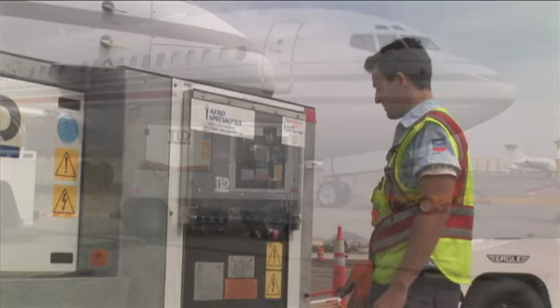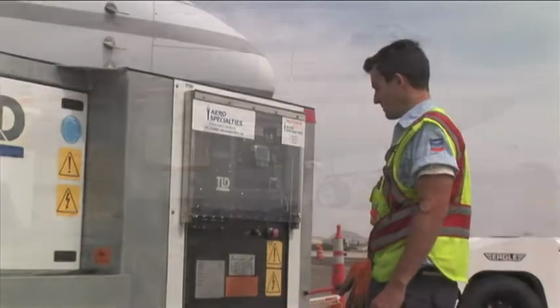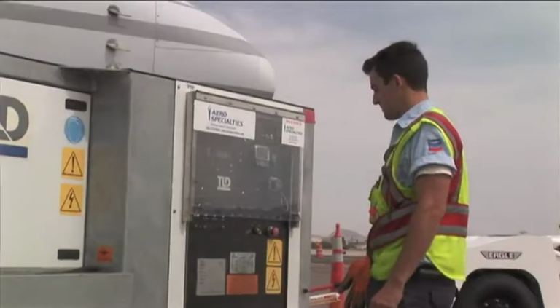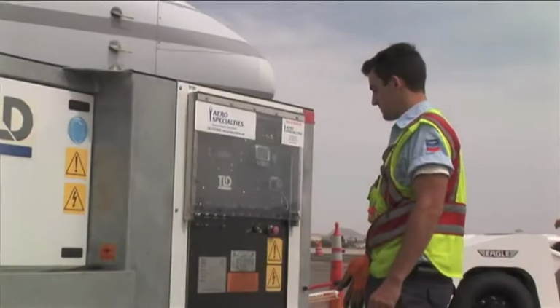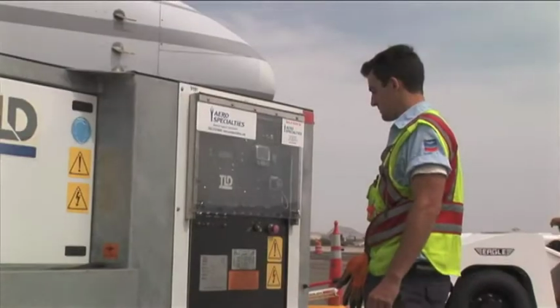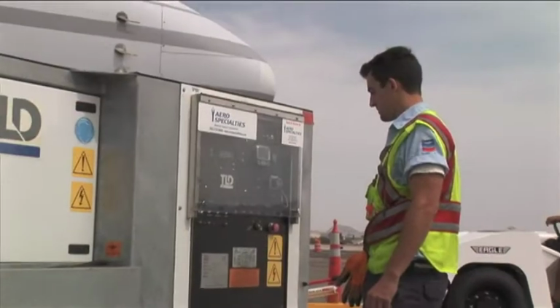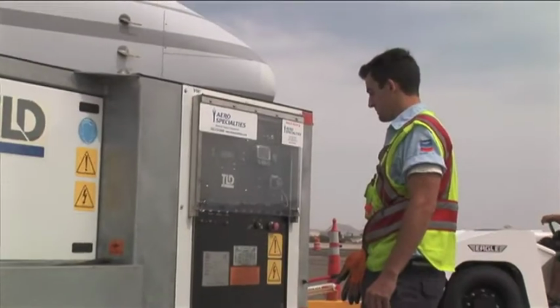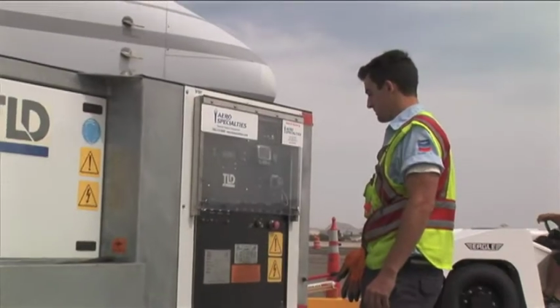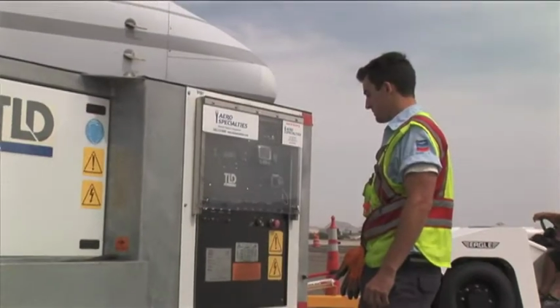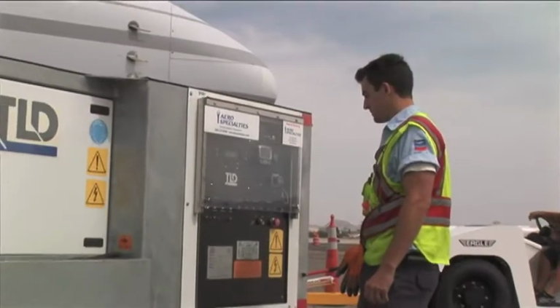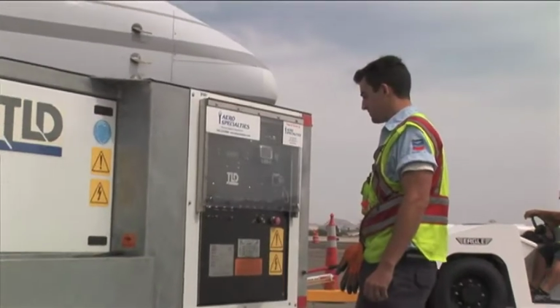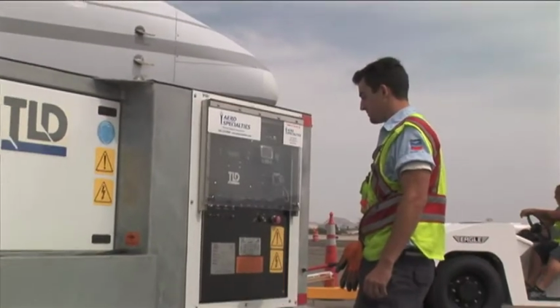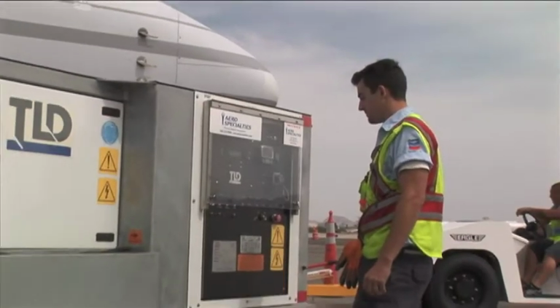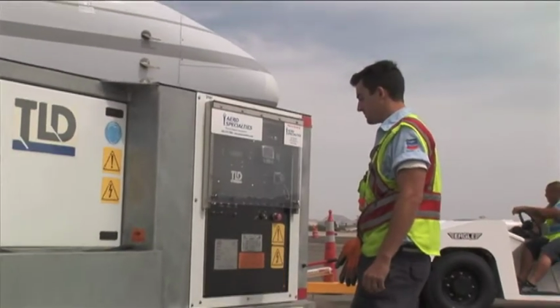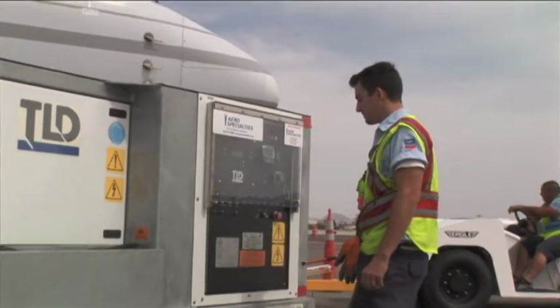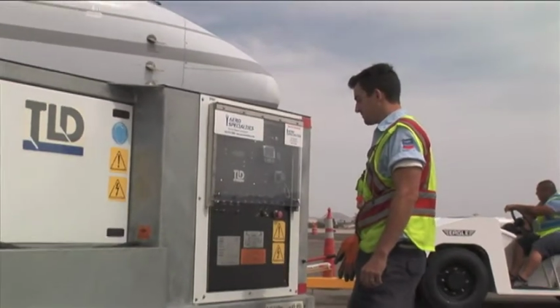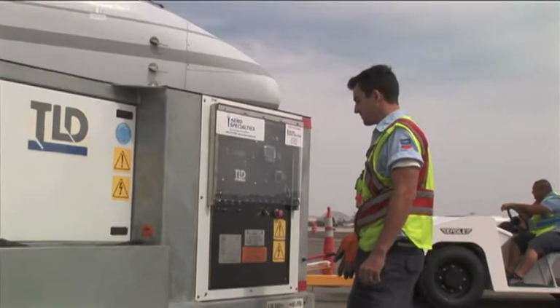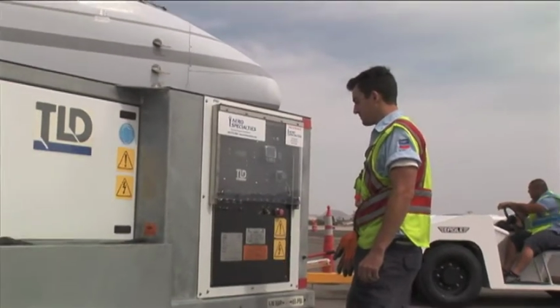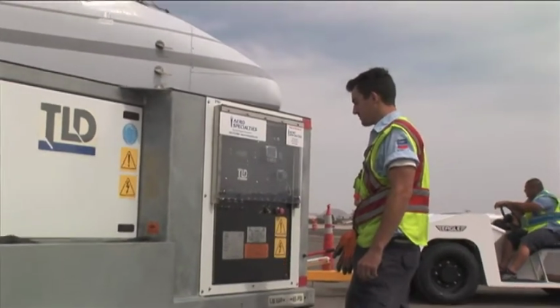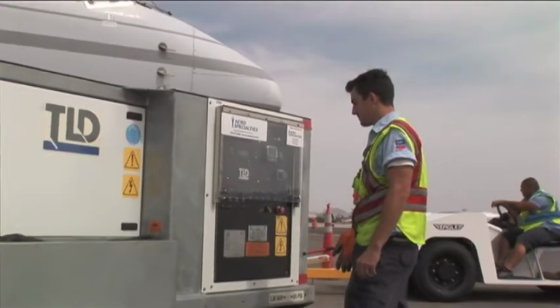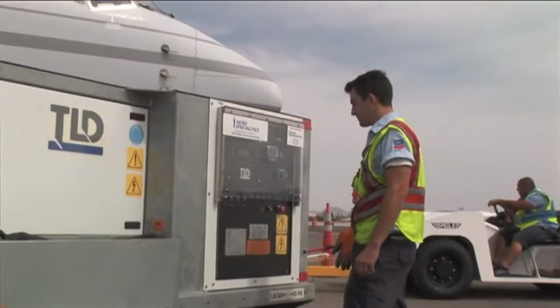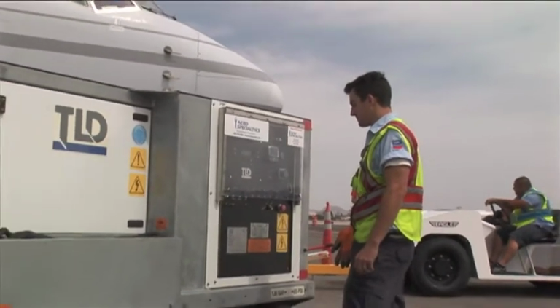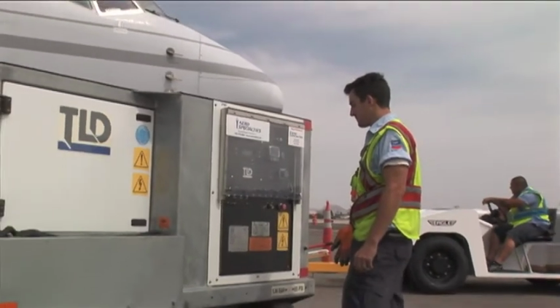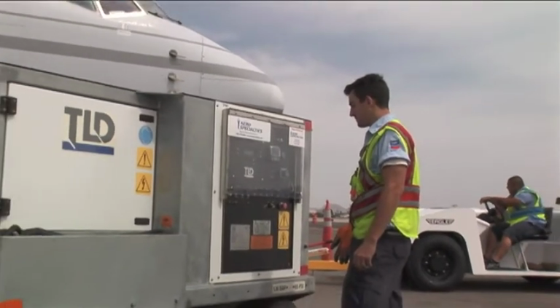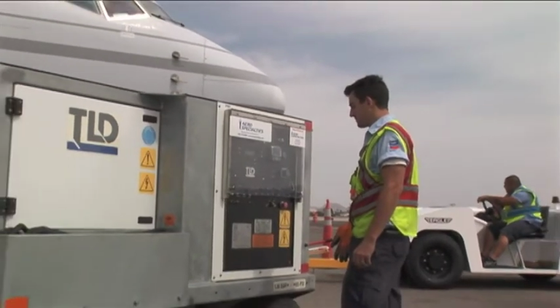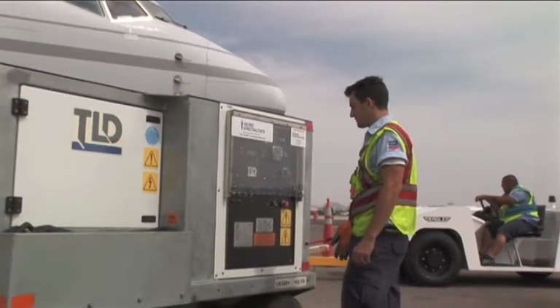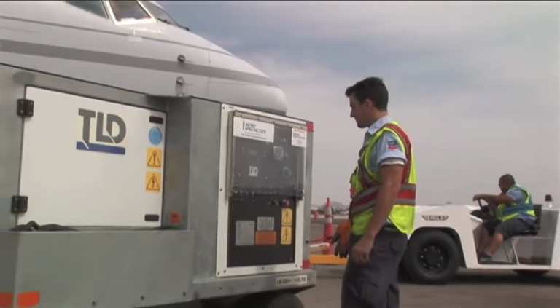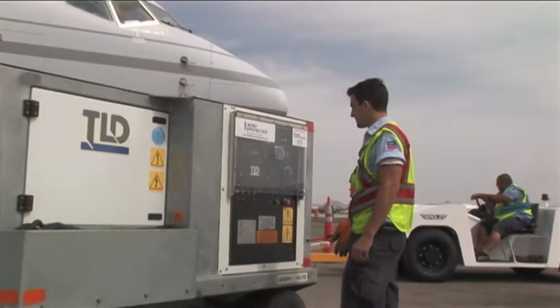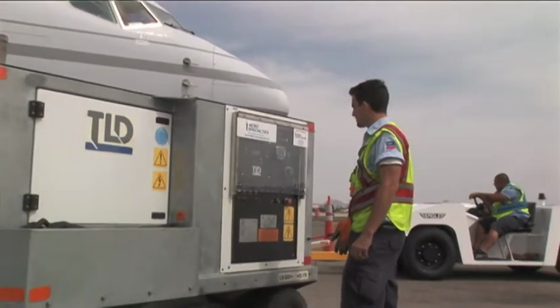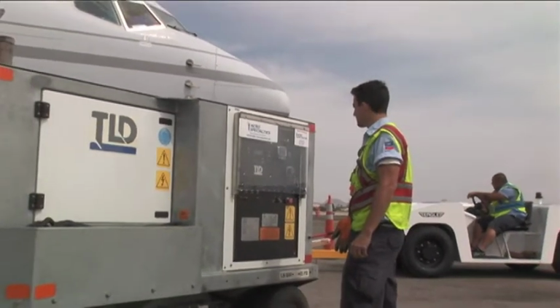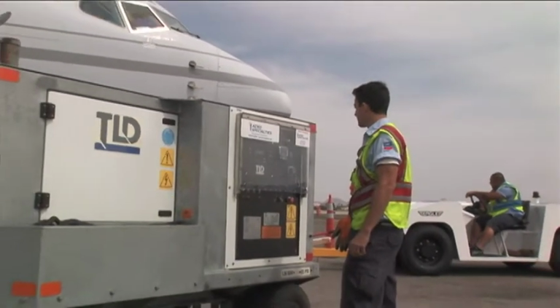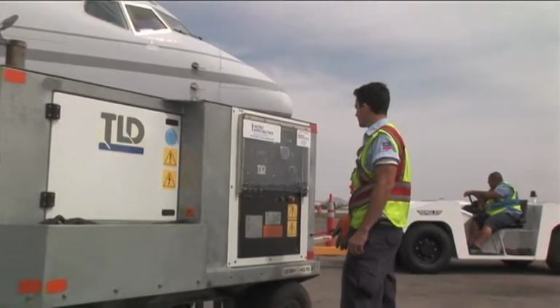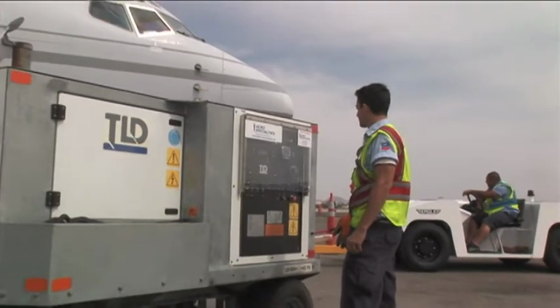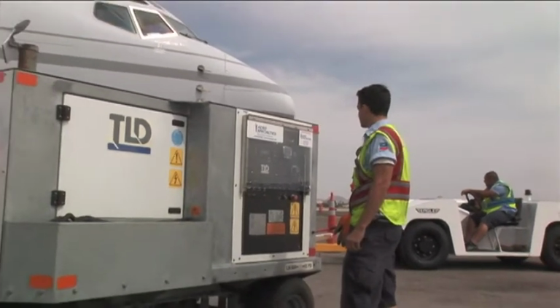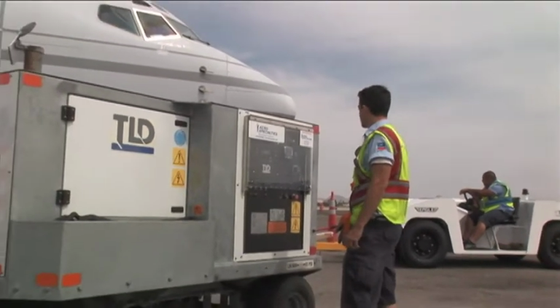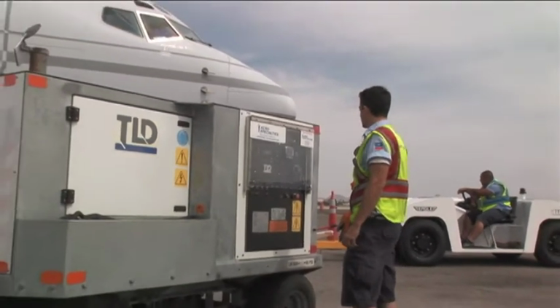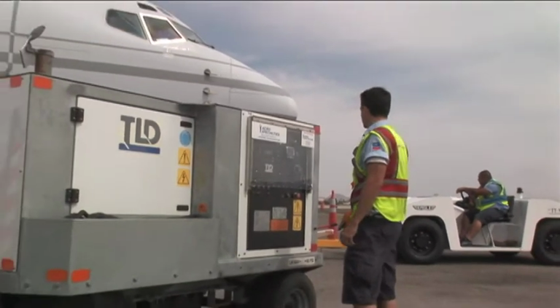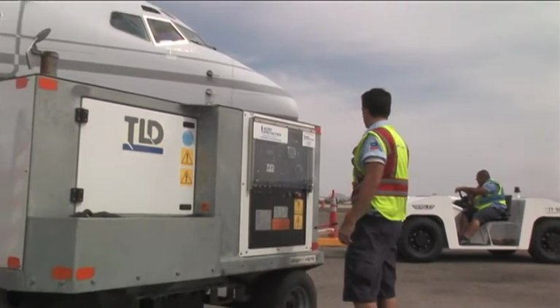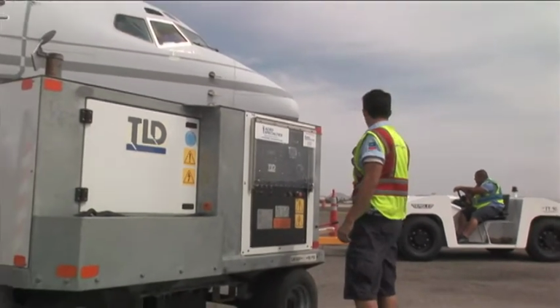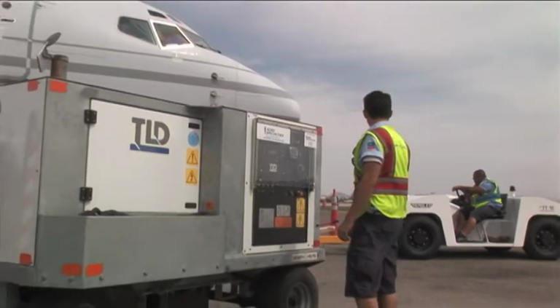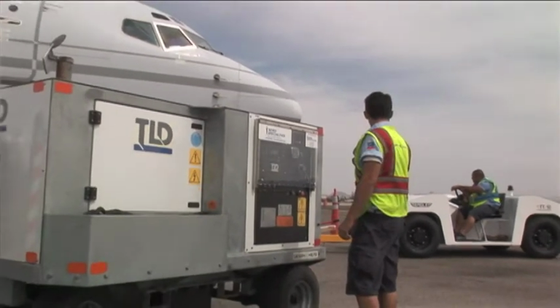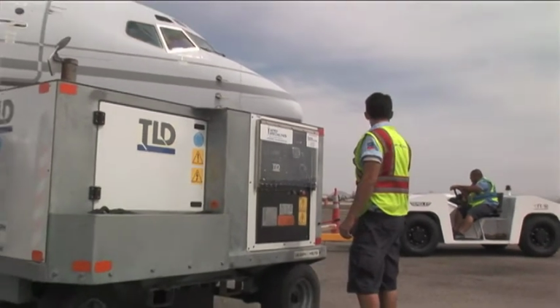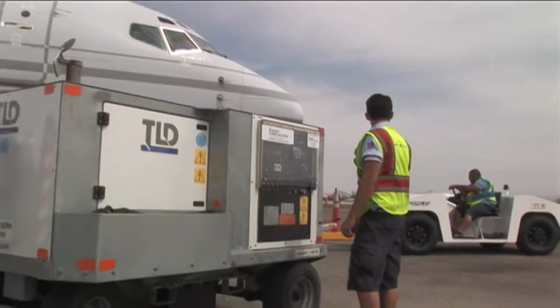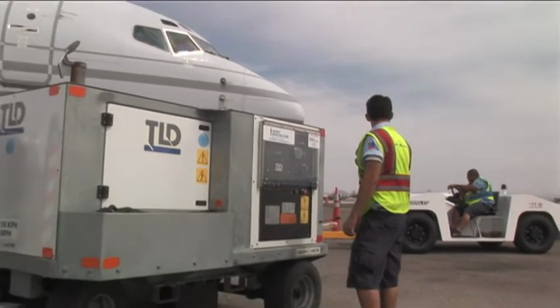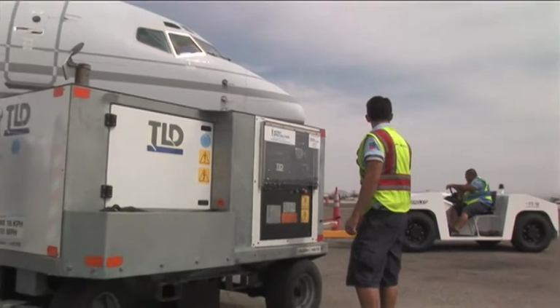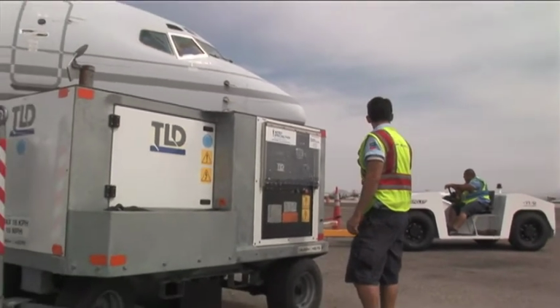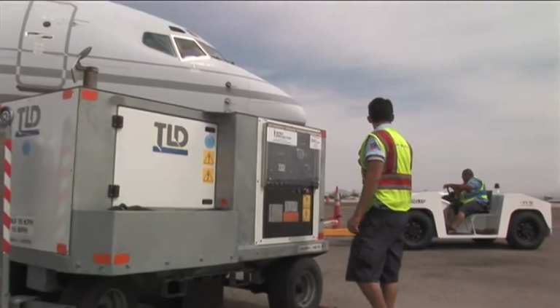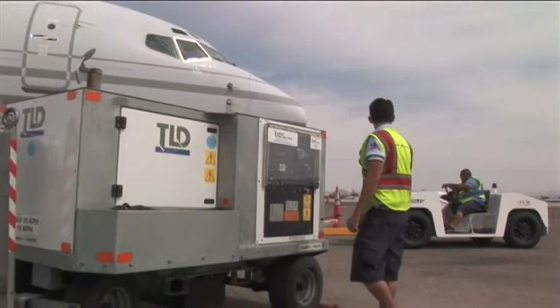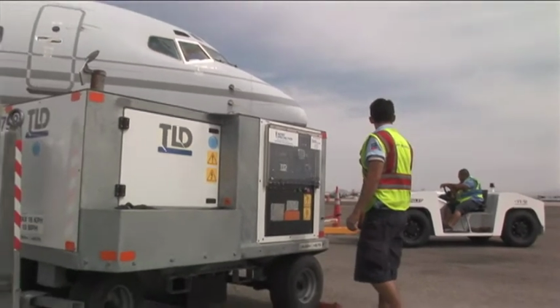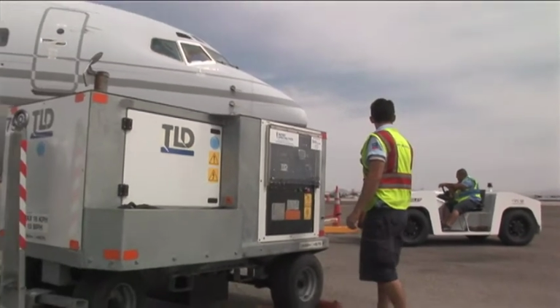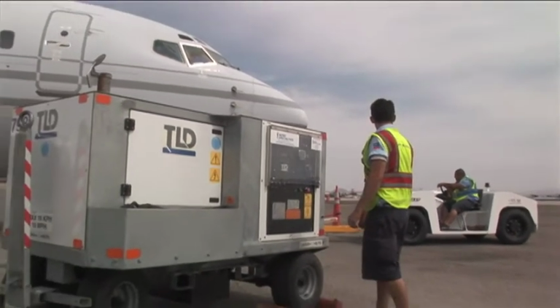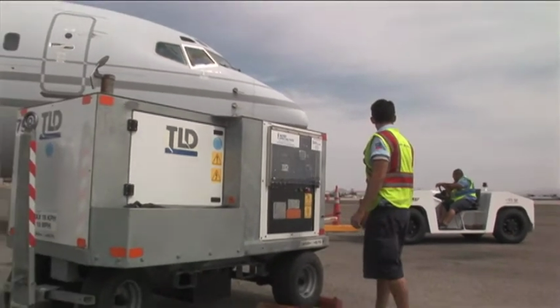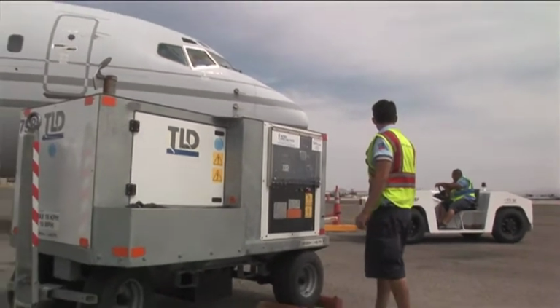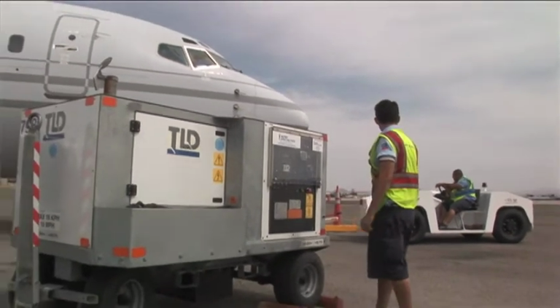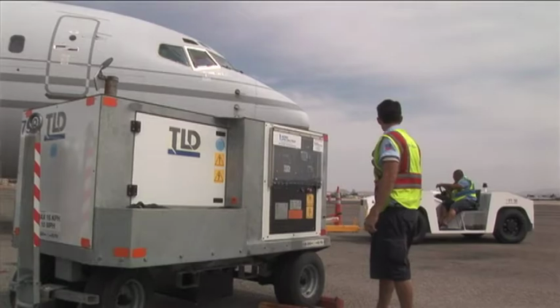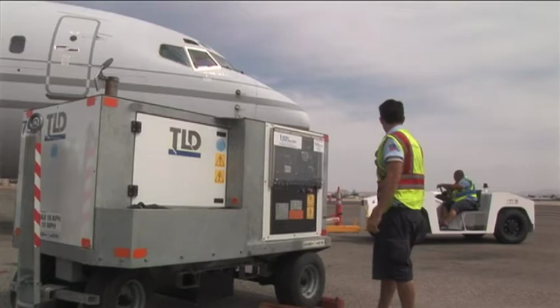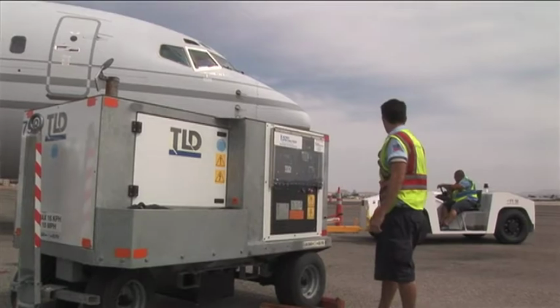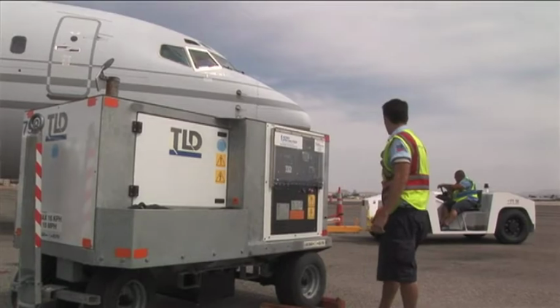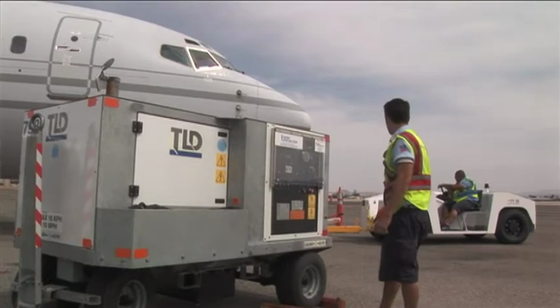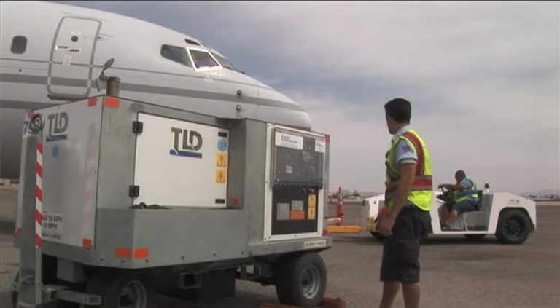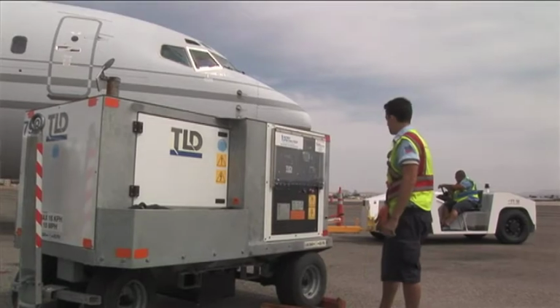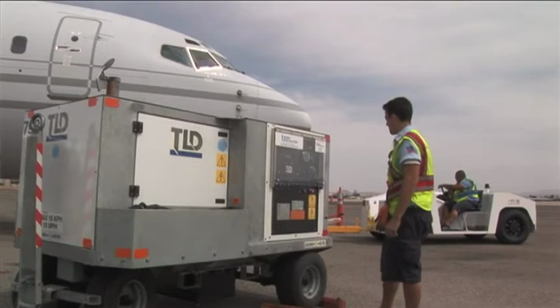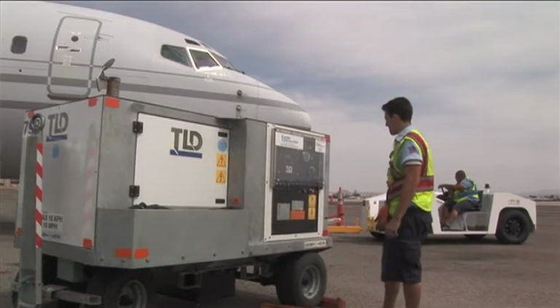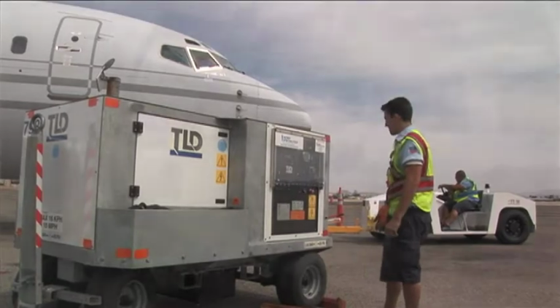Whether you're operating a King Air or an A380, we have a TLD unit to meet your power needs.